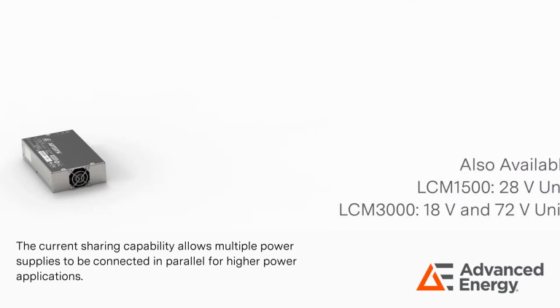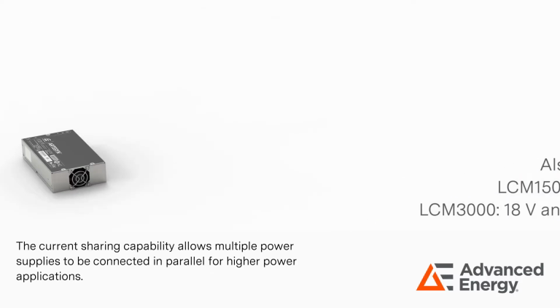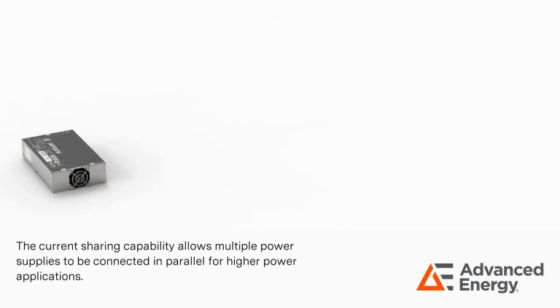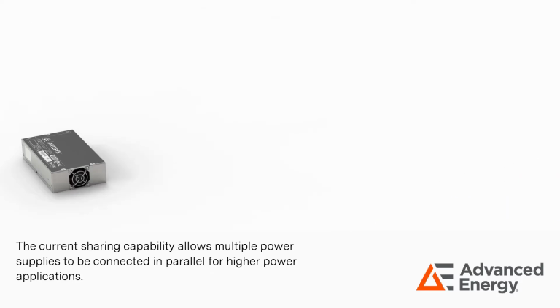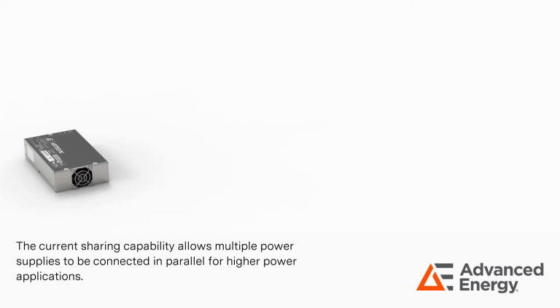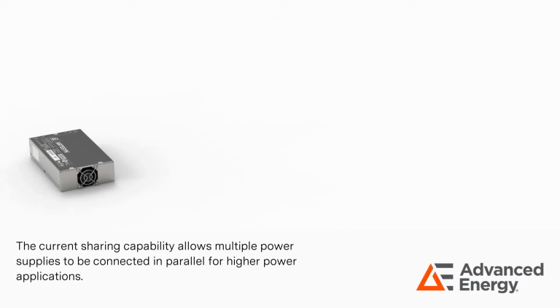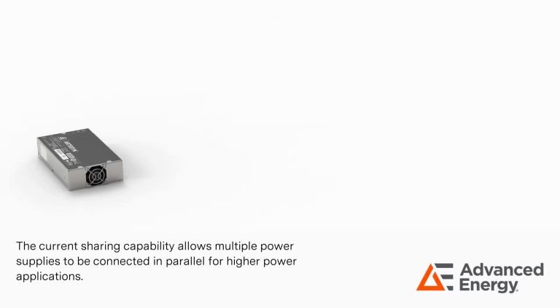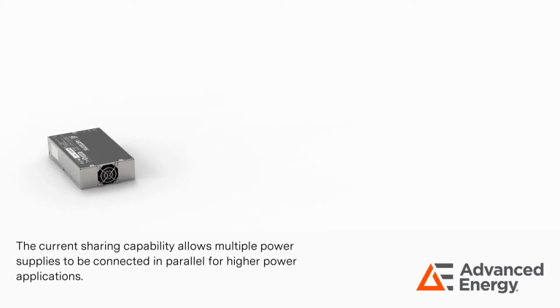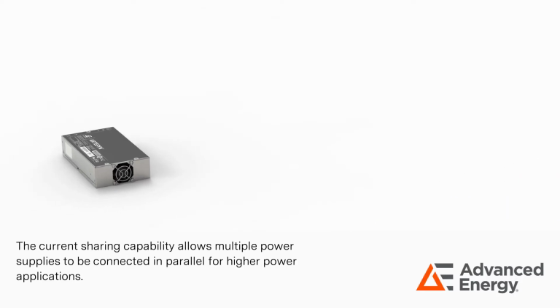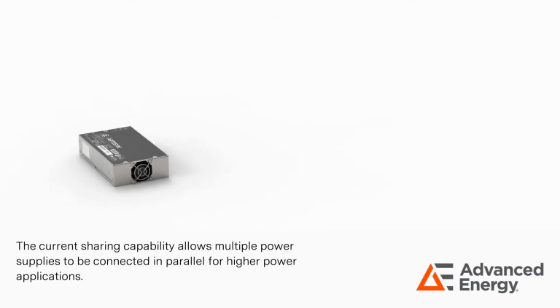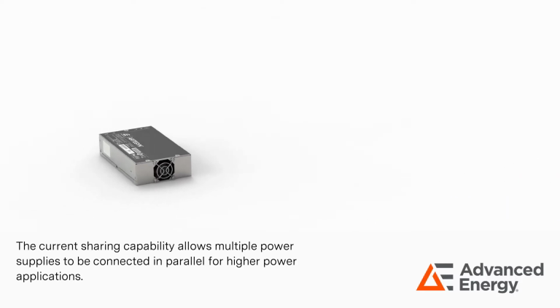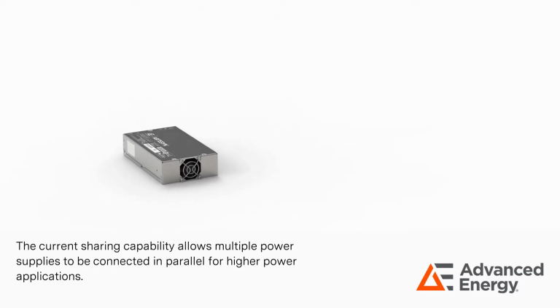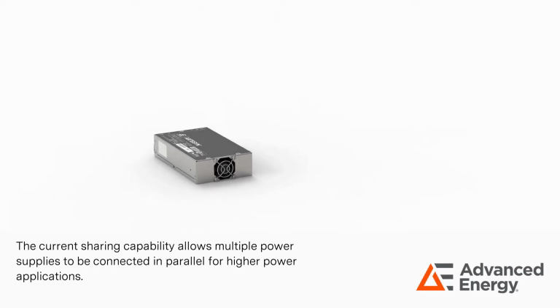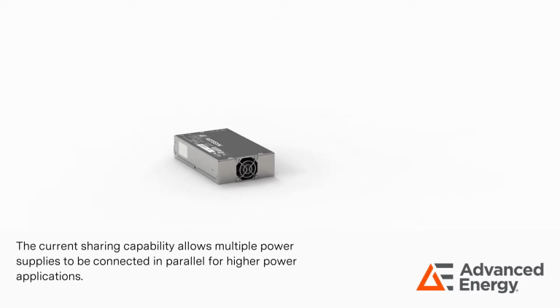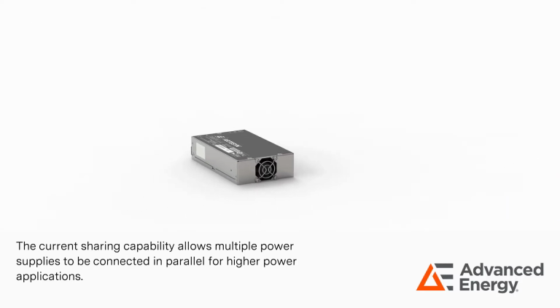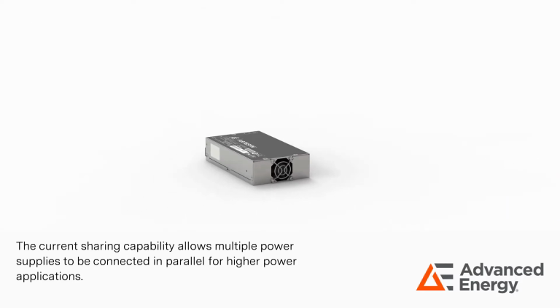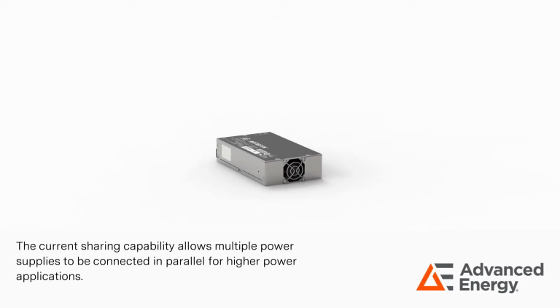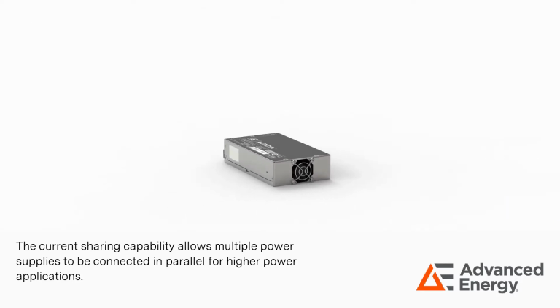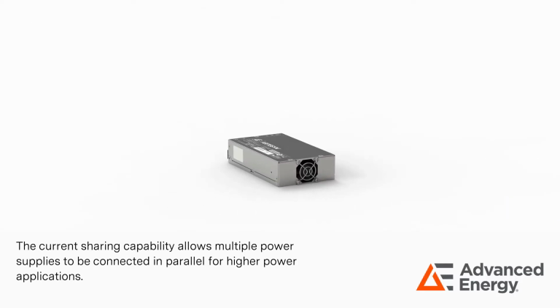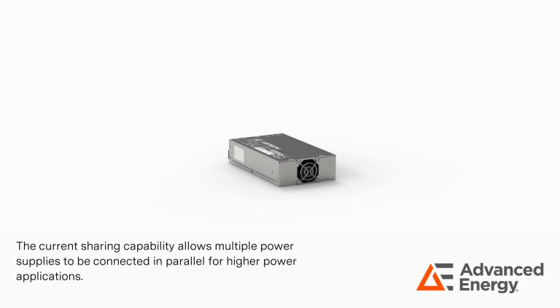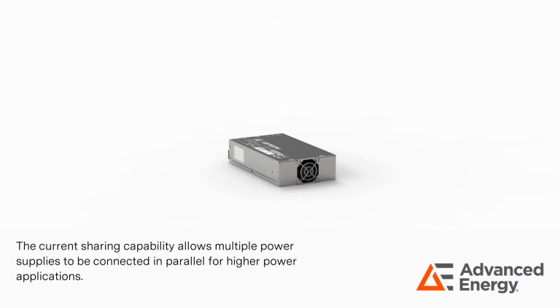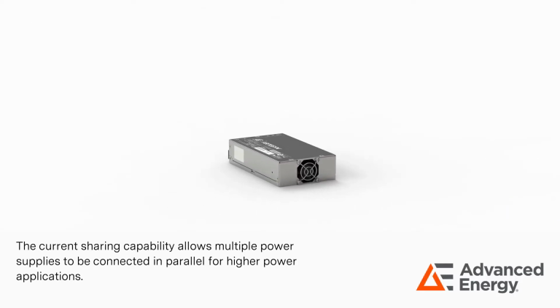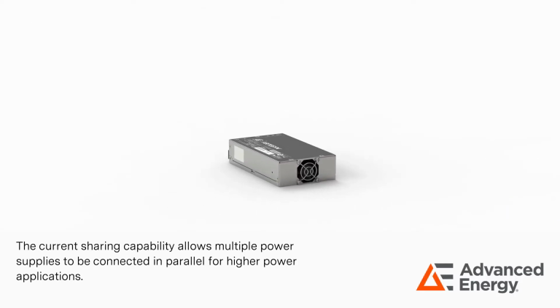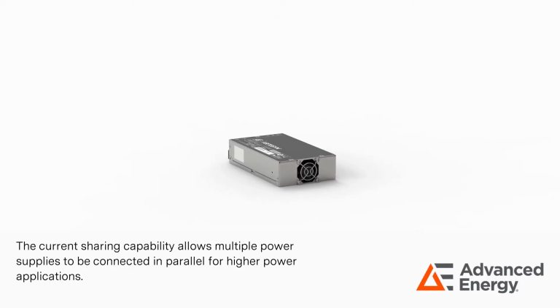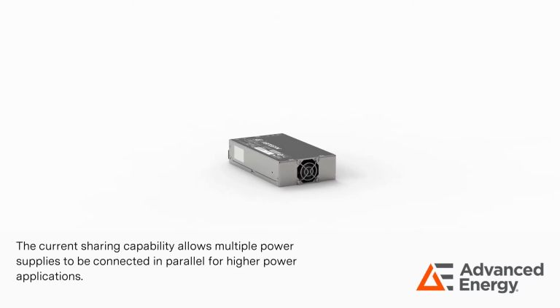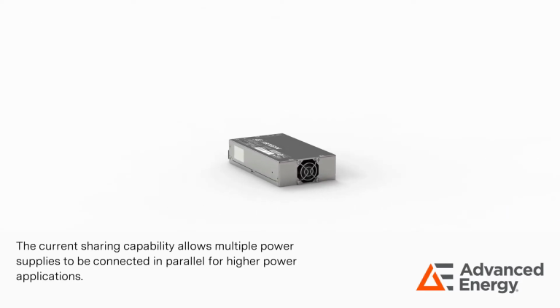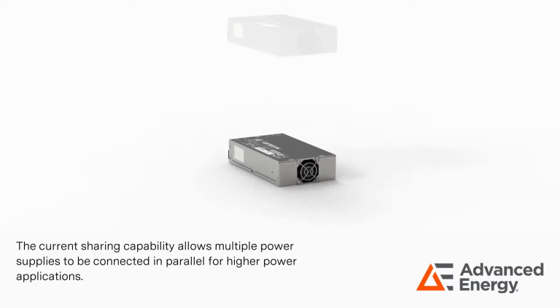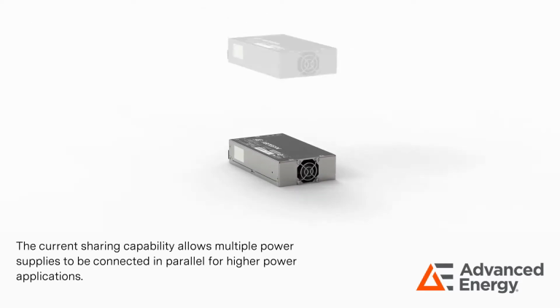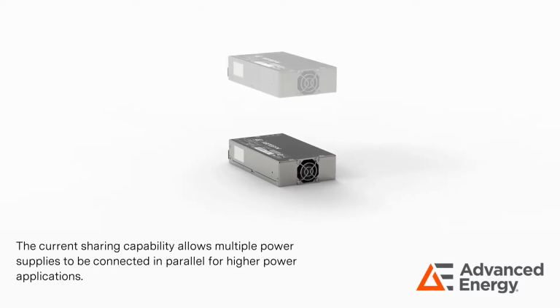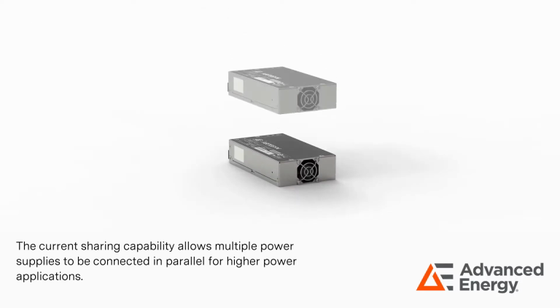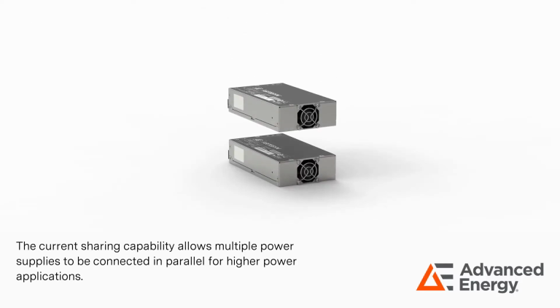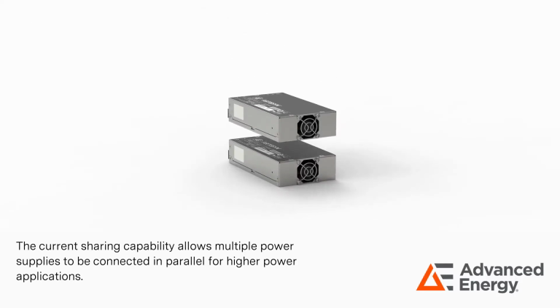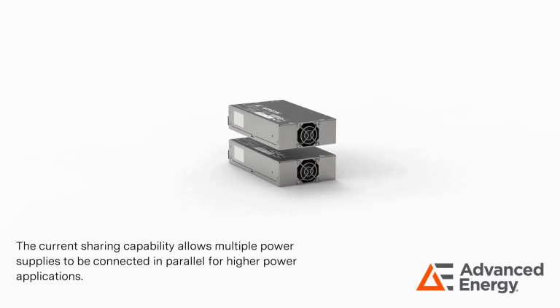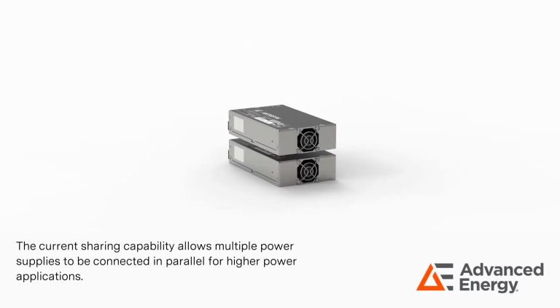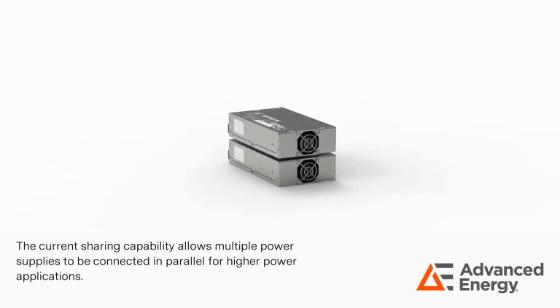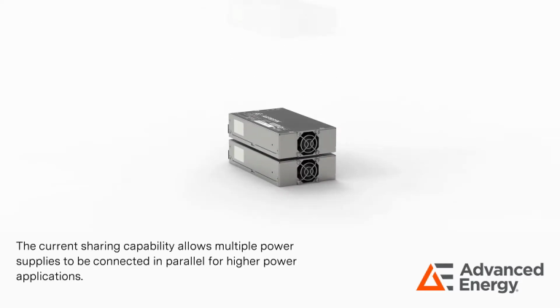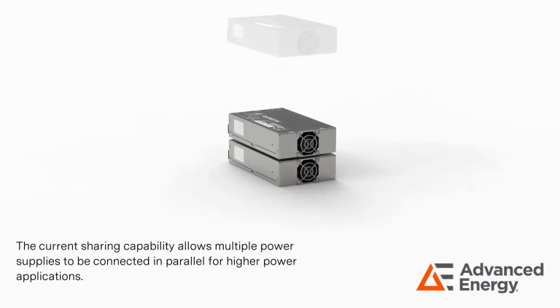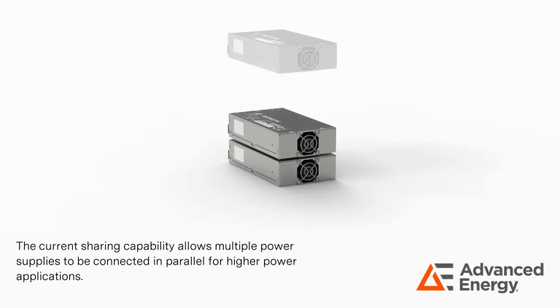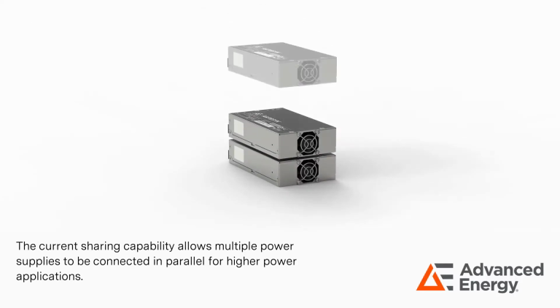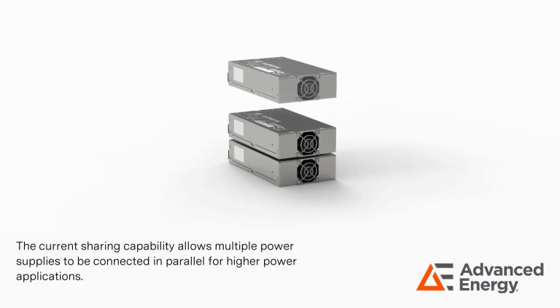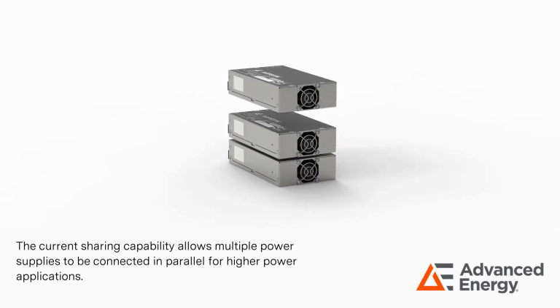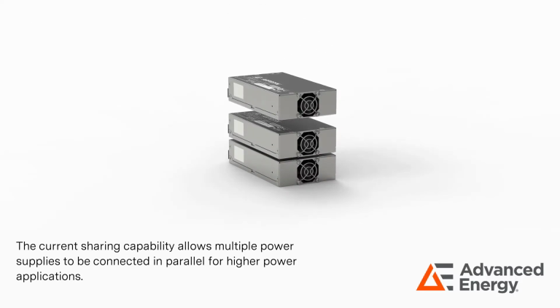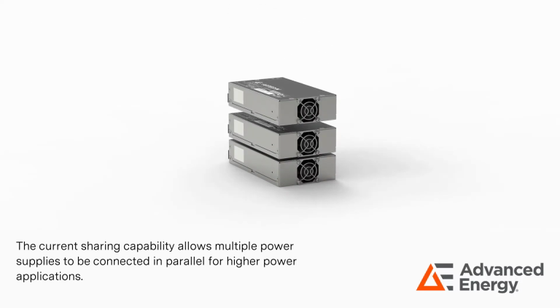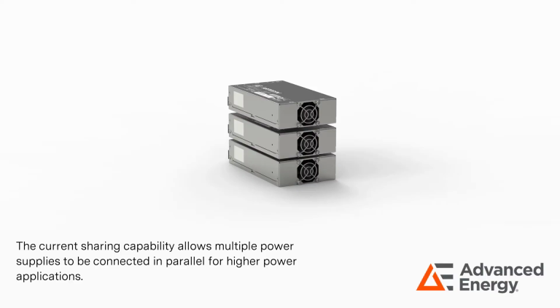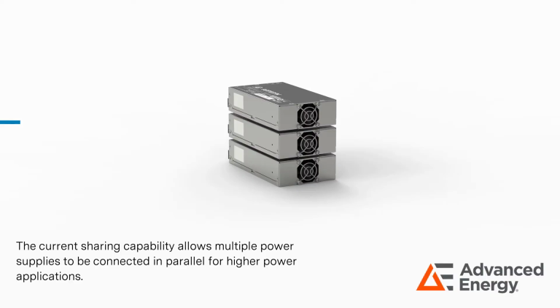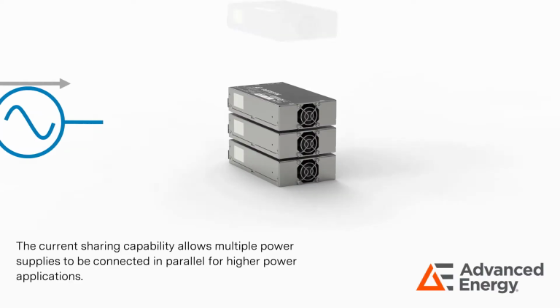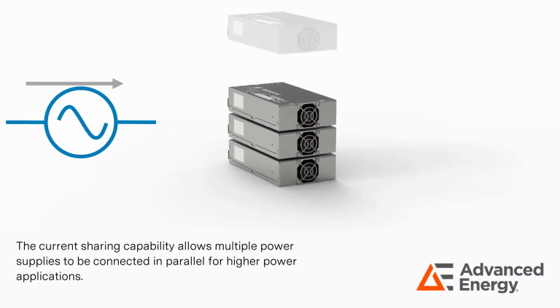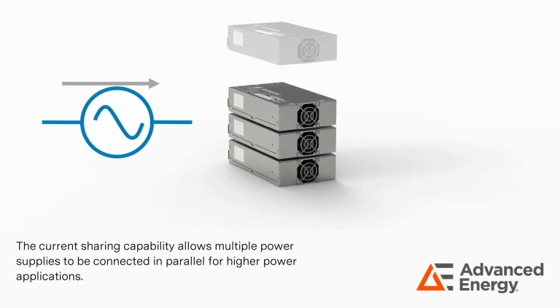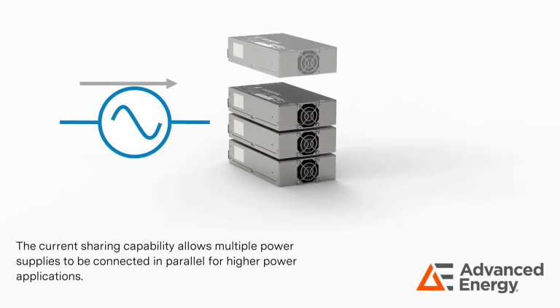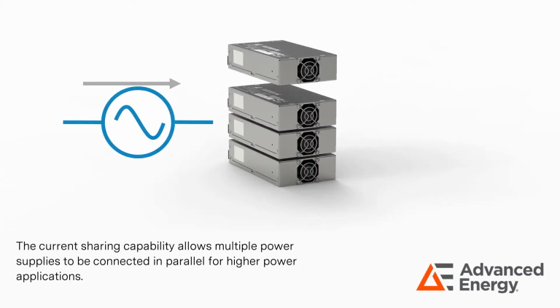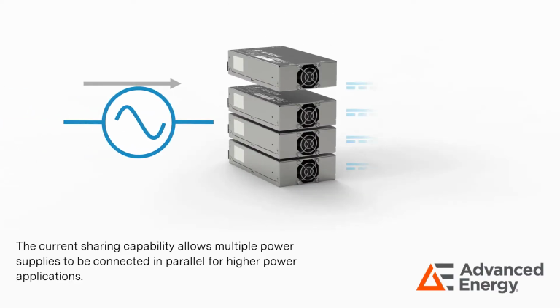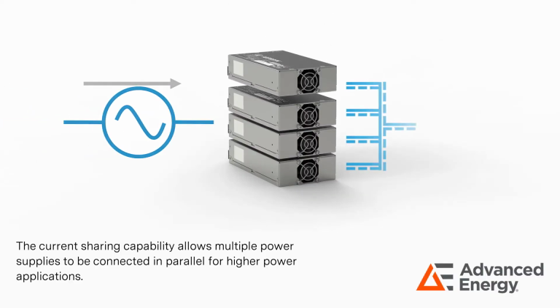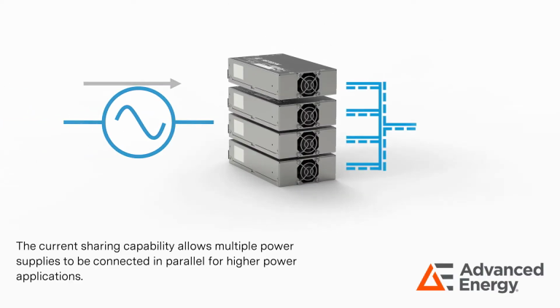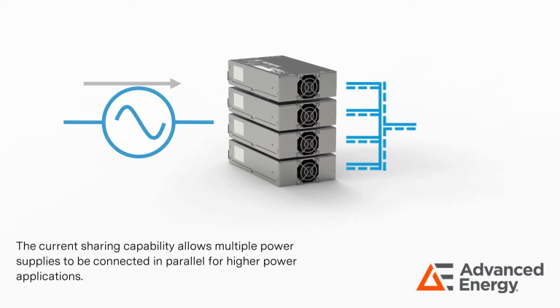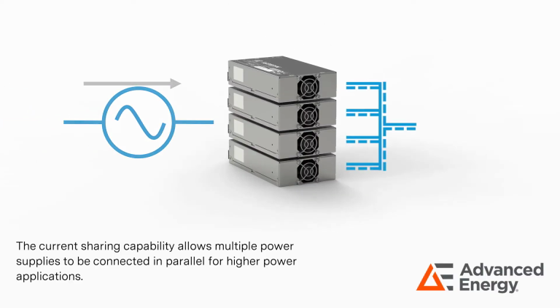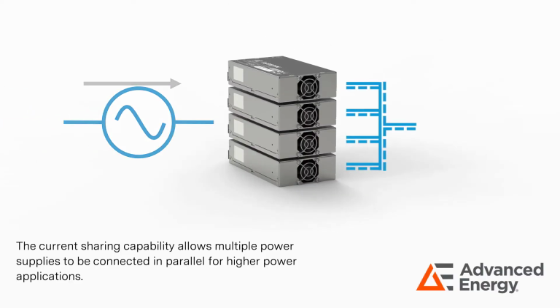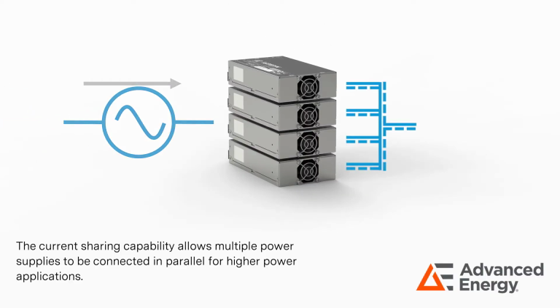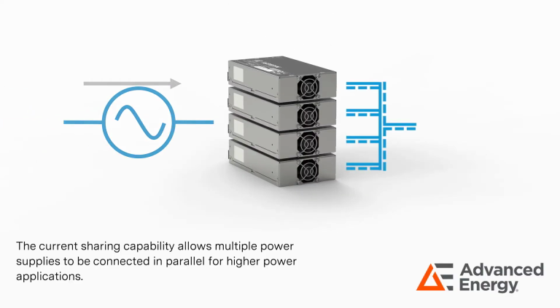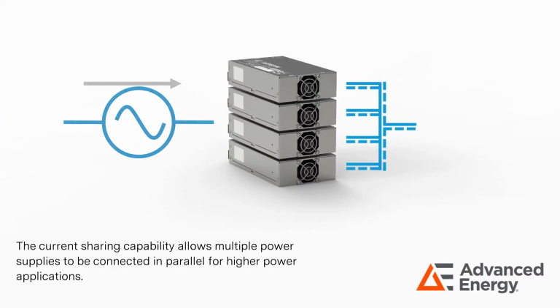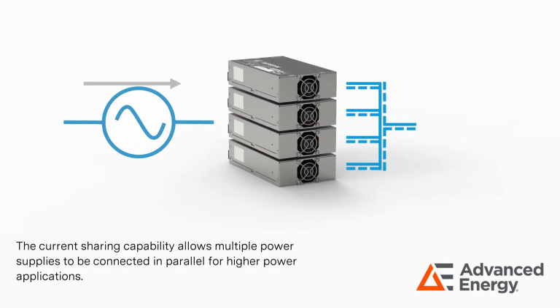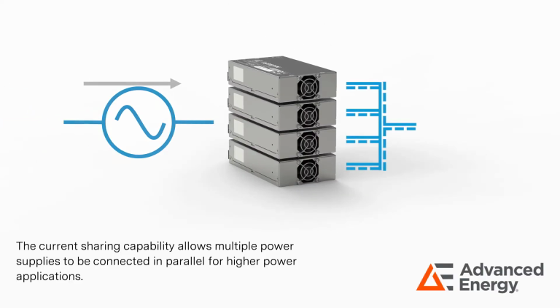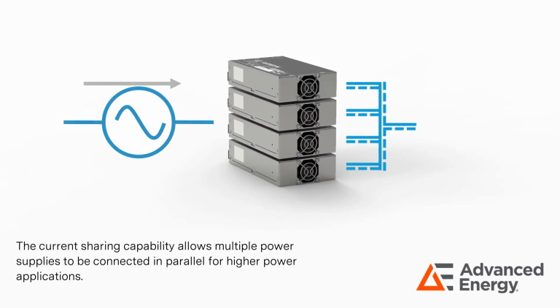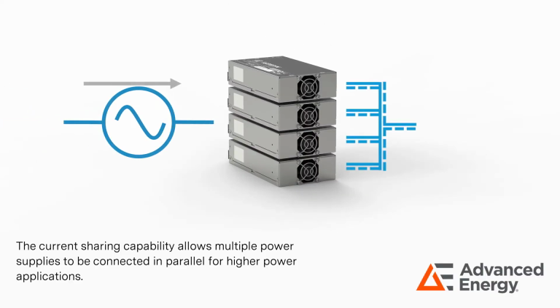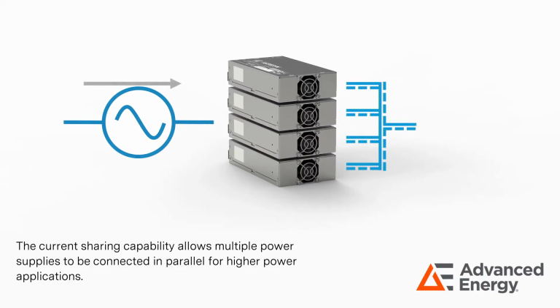Current sharing capability allows multiple power supplies to be connected in parallel for higher power applications.